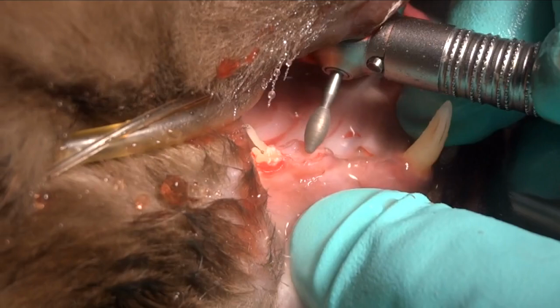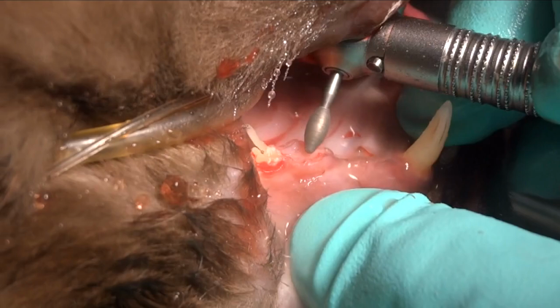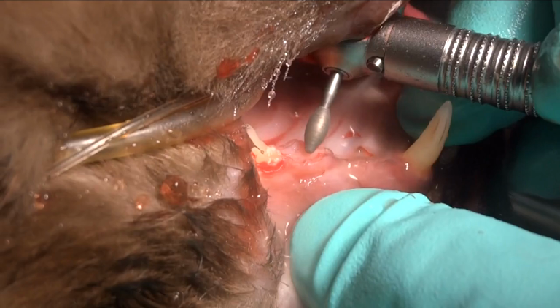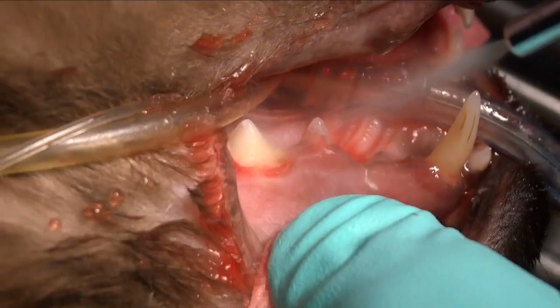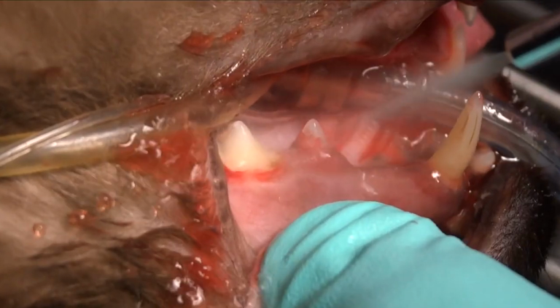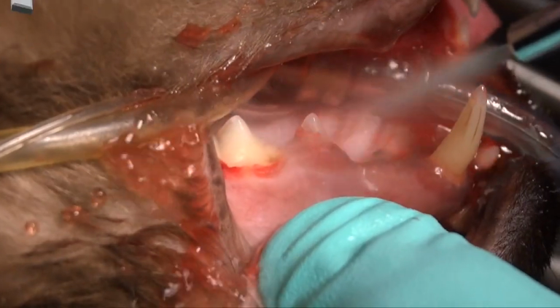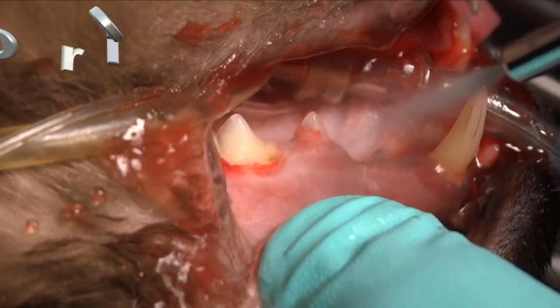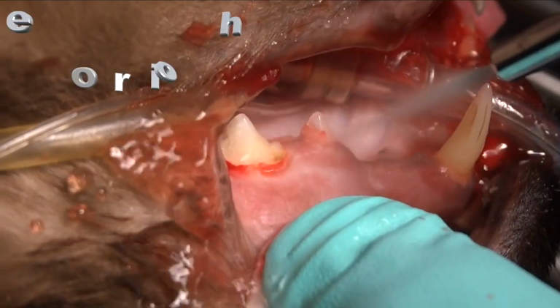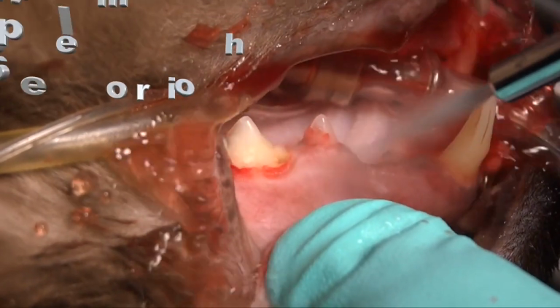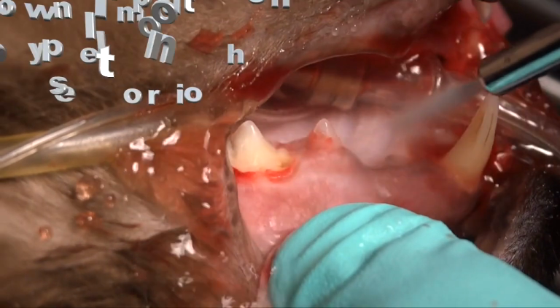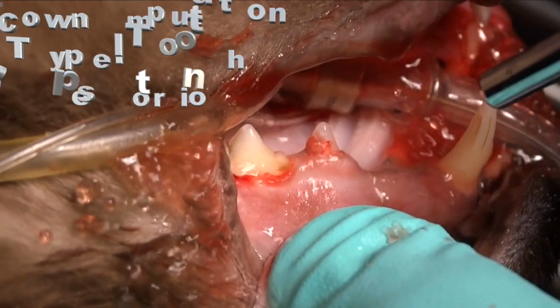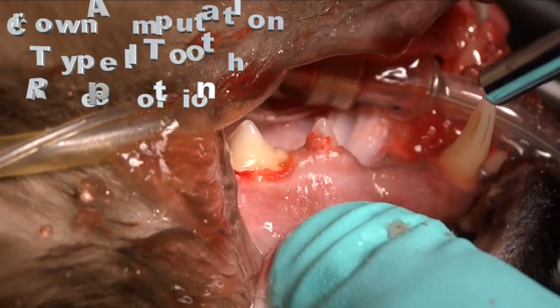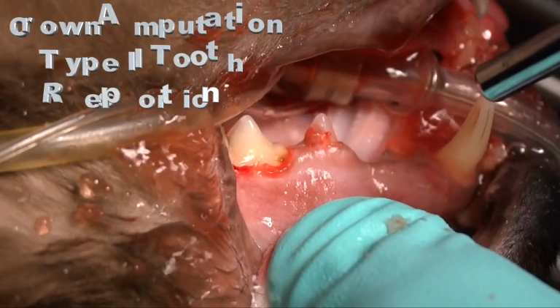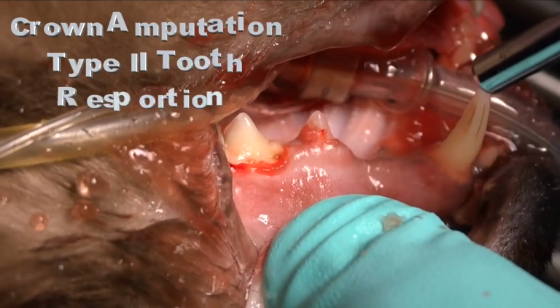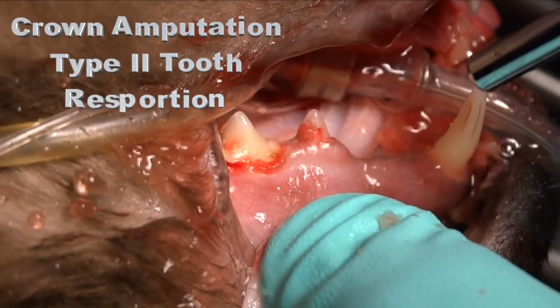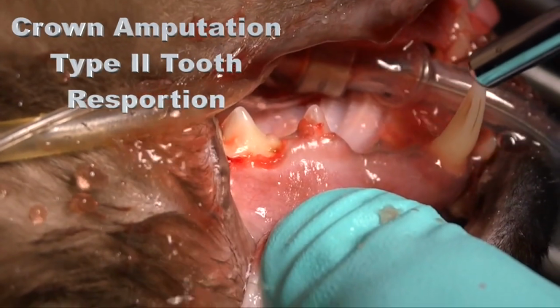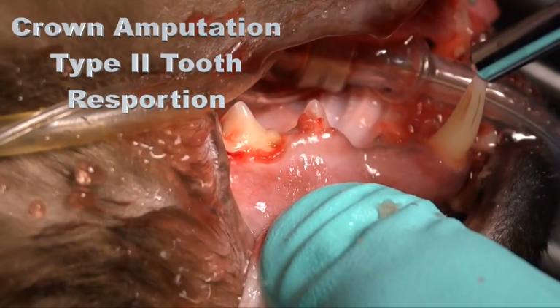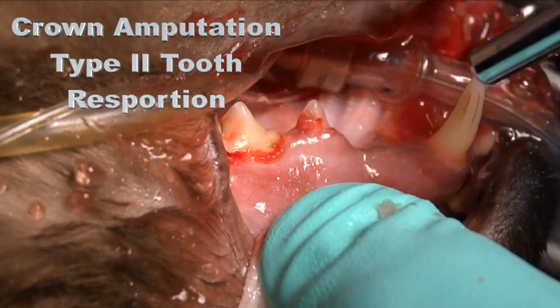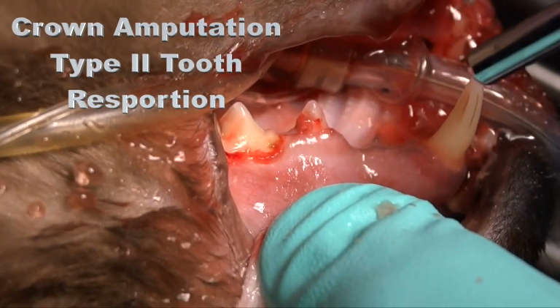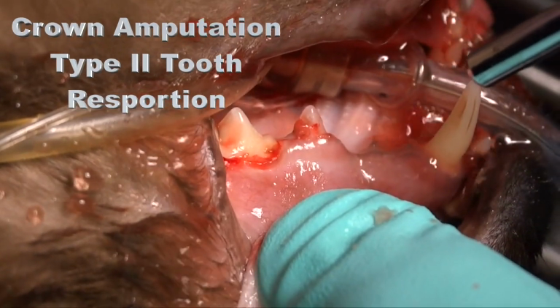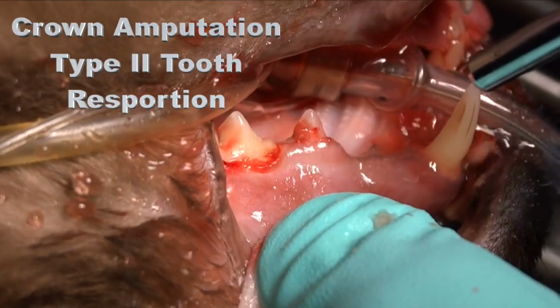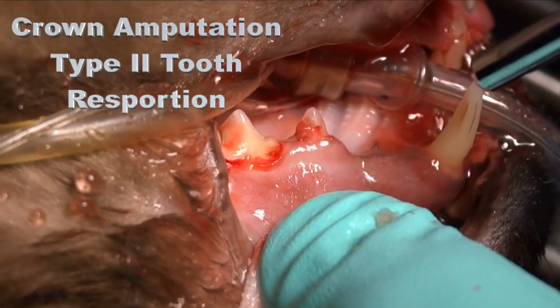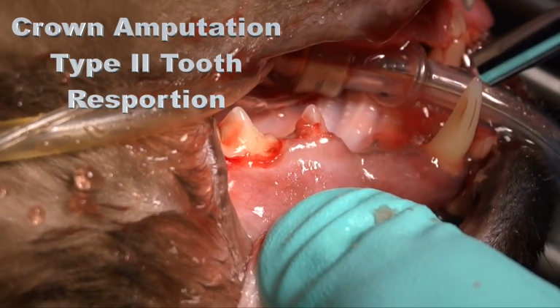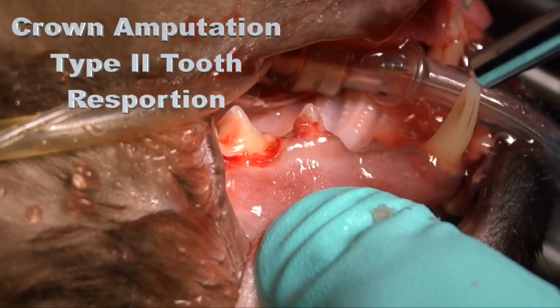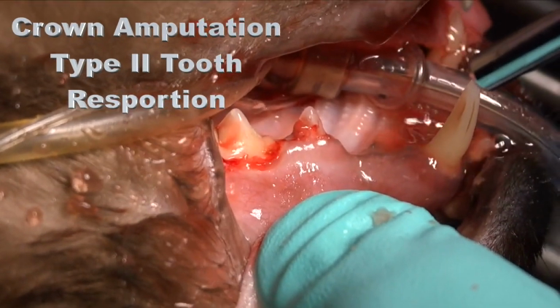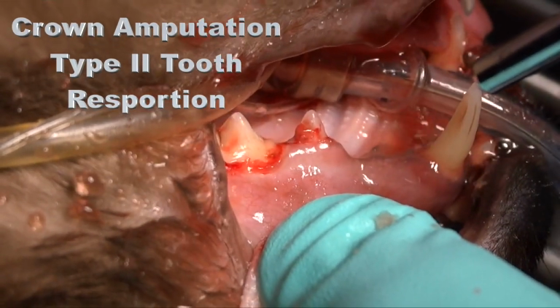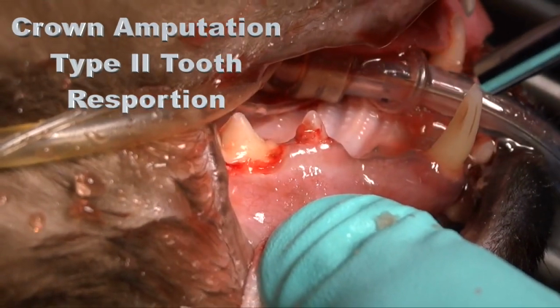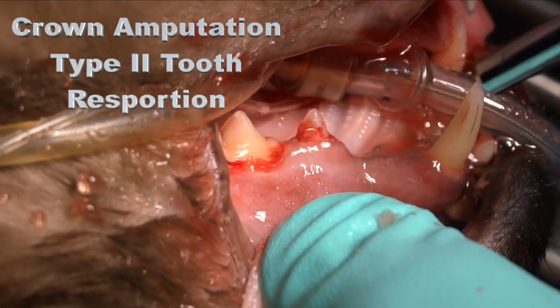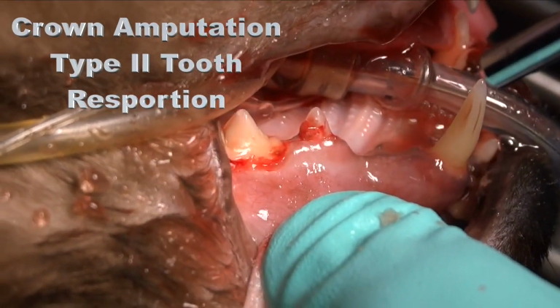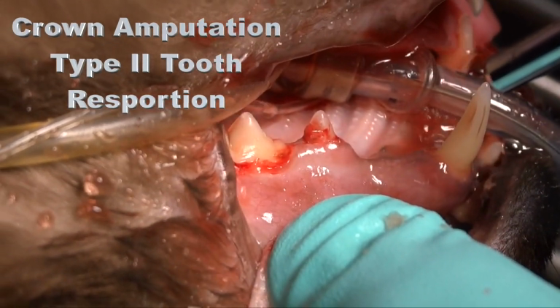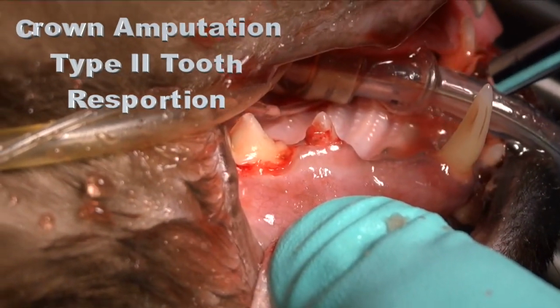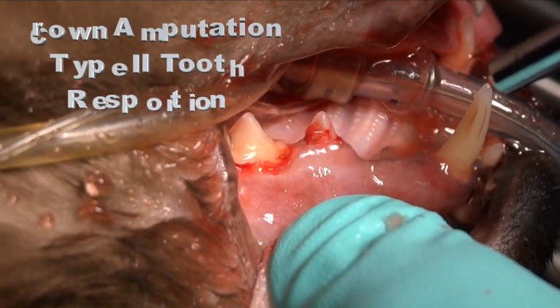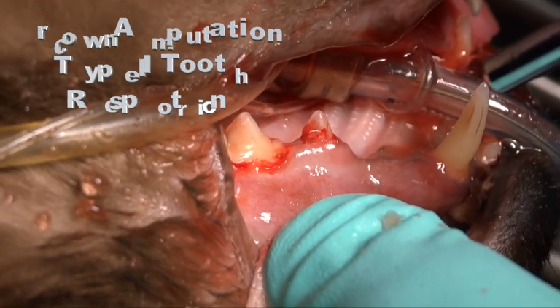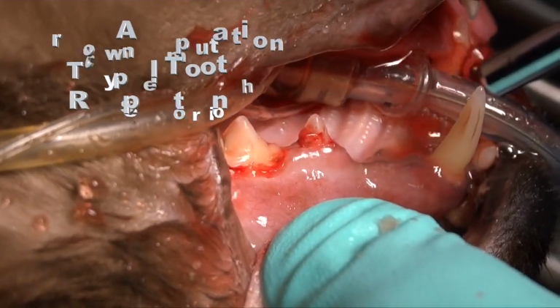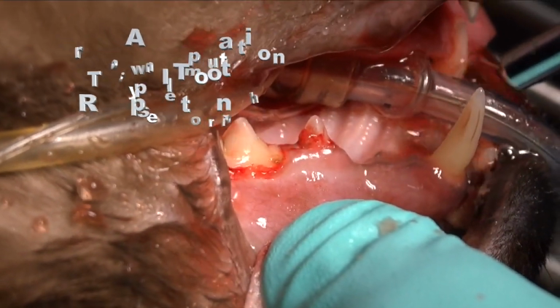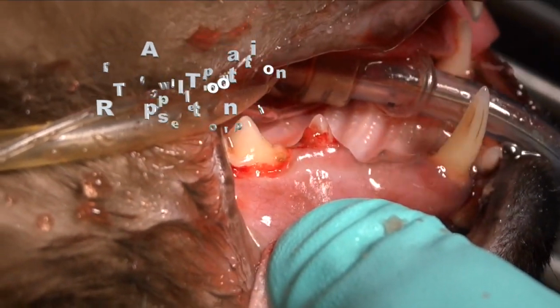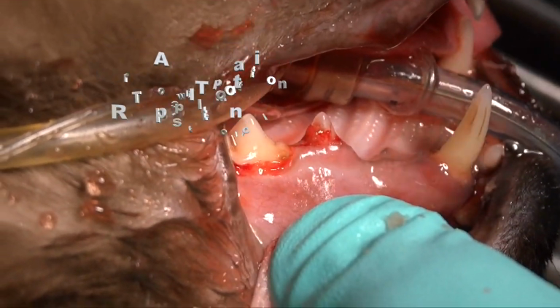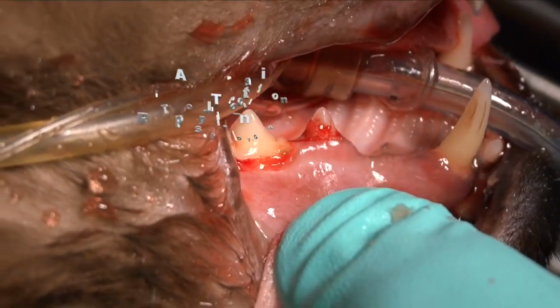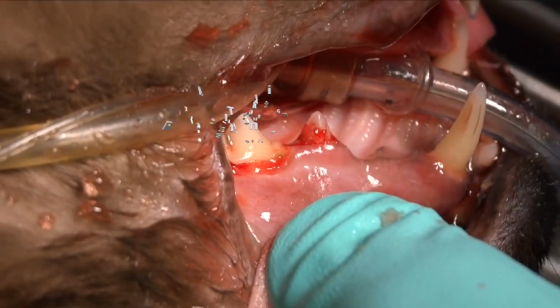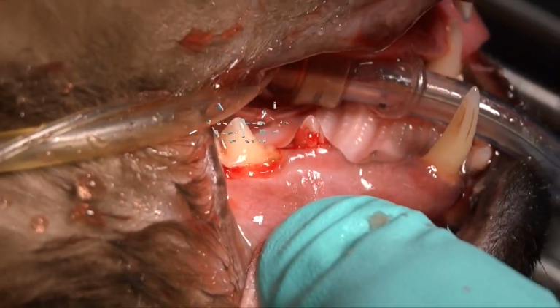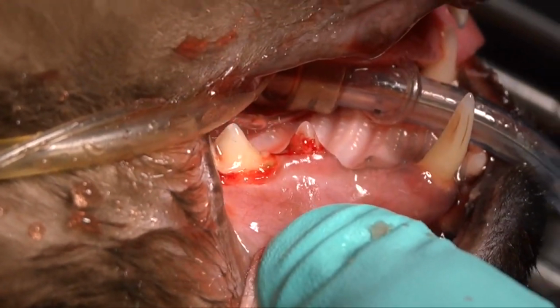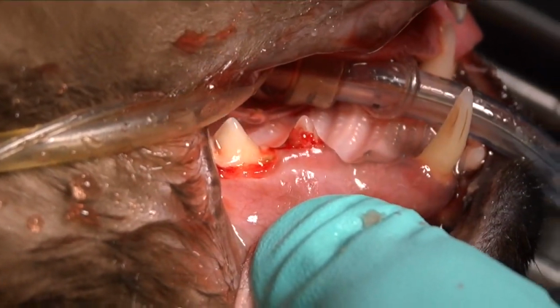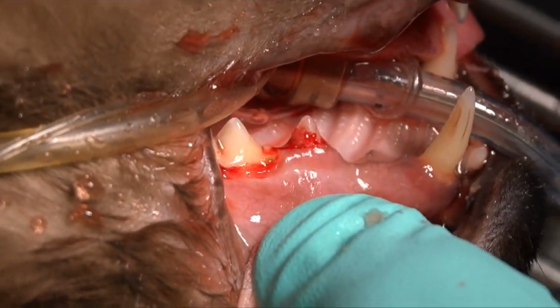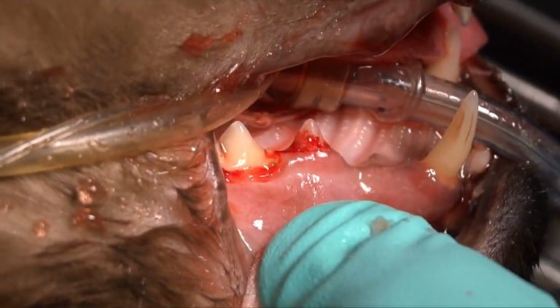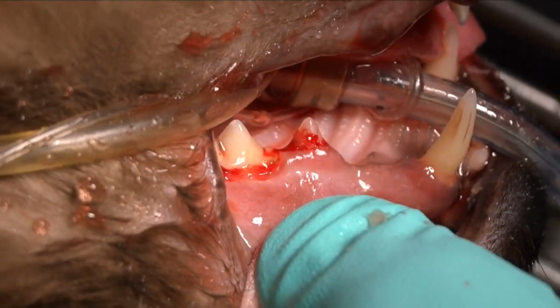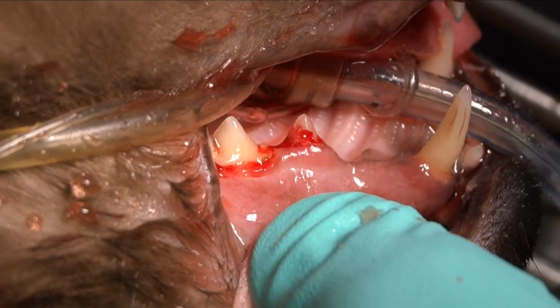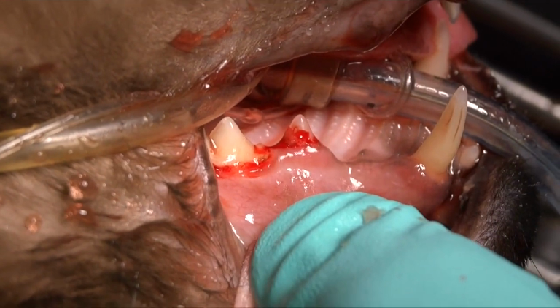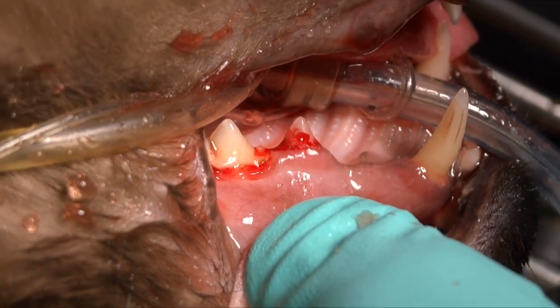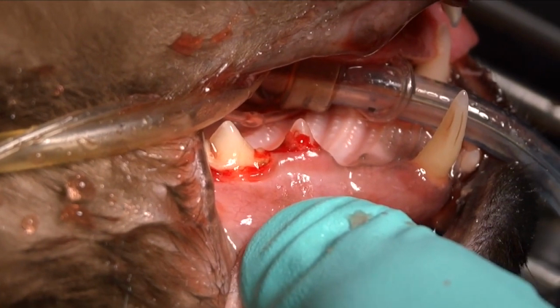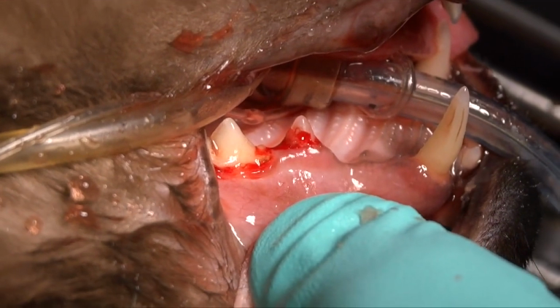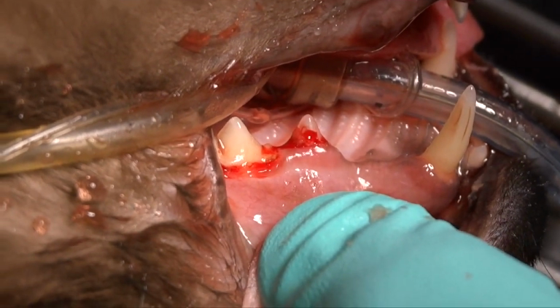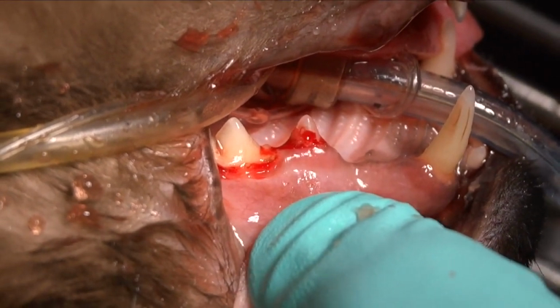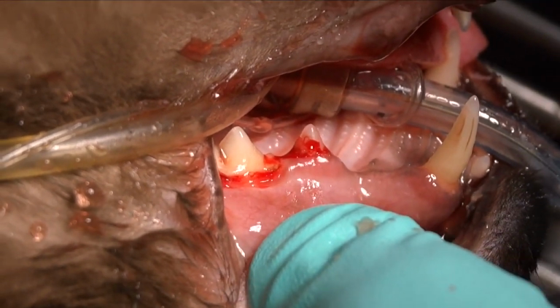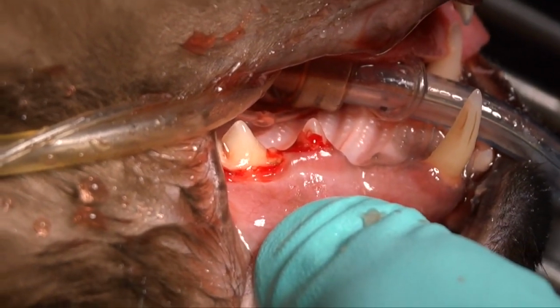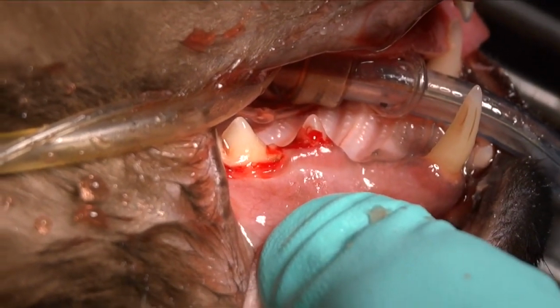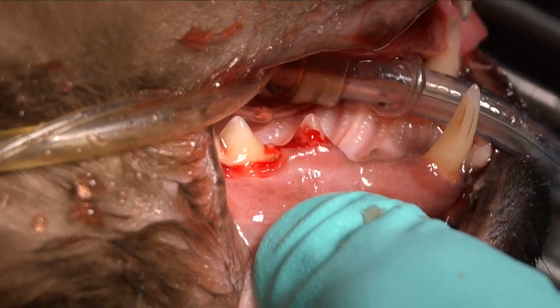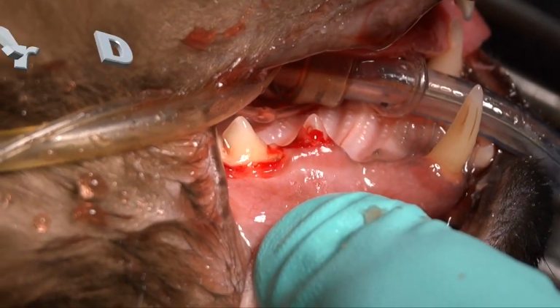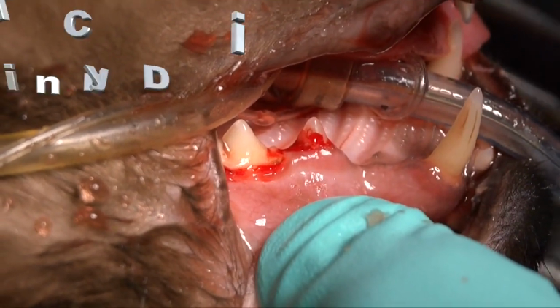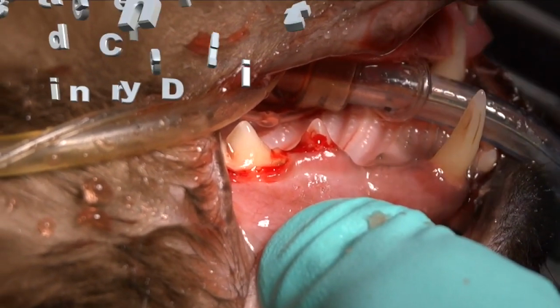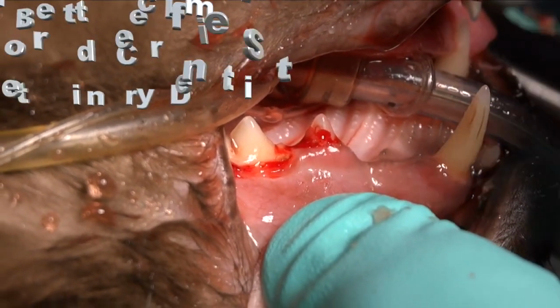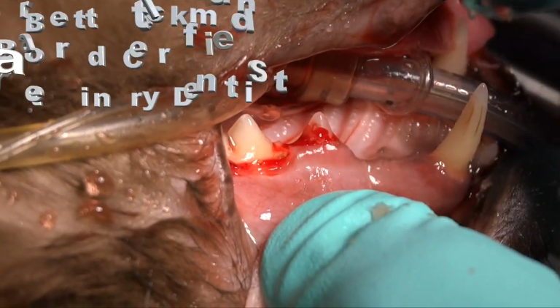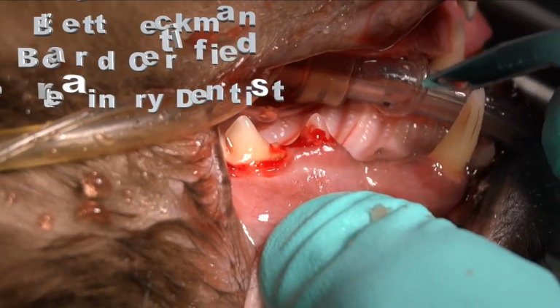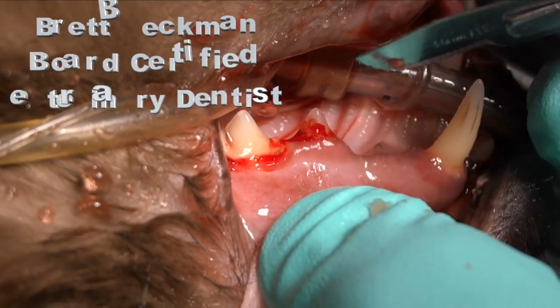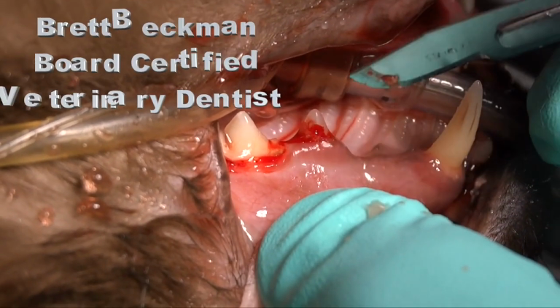In this video we're going to demonstrate treatment for type 2 tooth resorption in a cat. This cat is in dorsal recumbency.